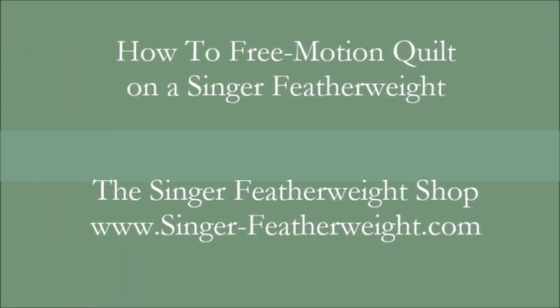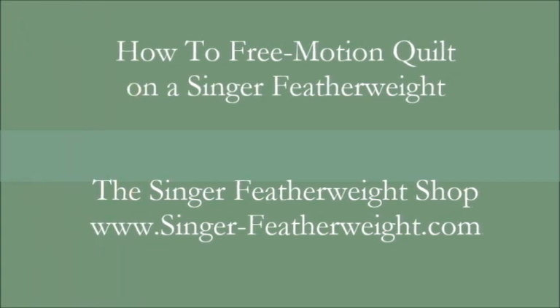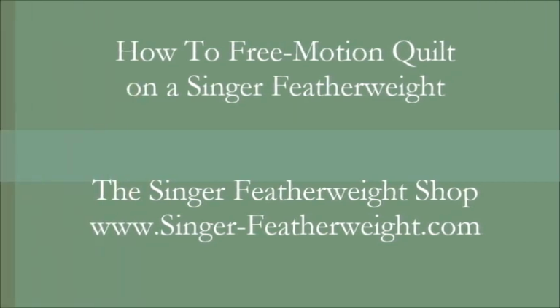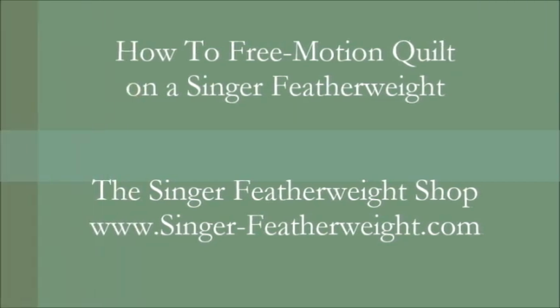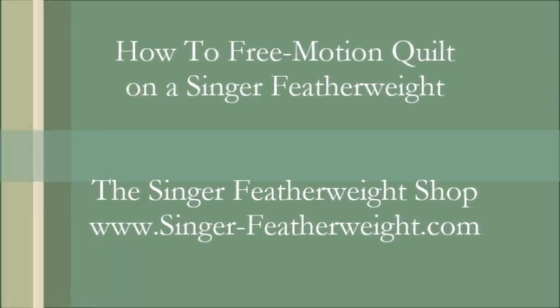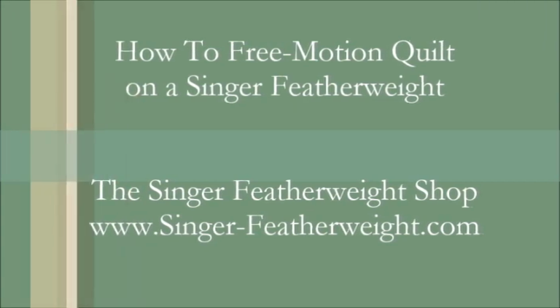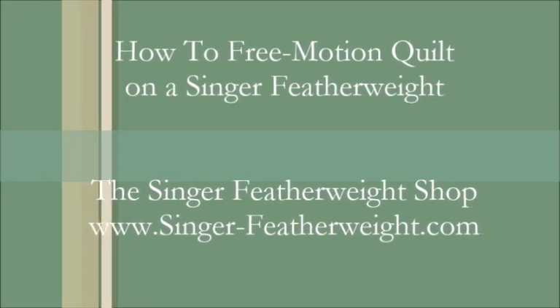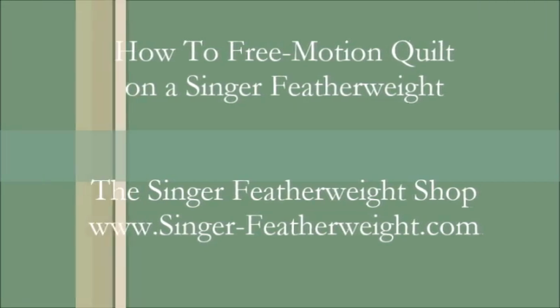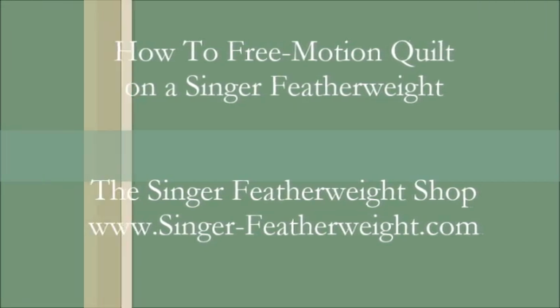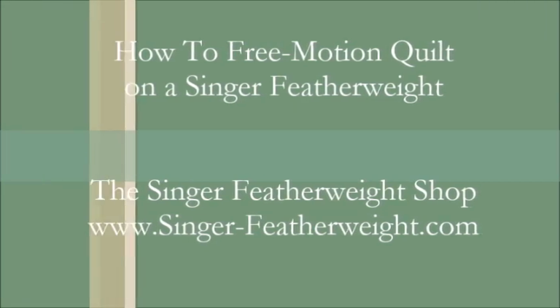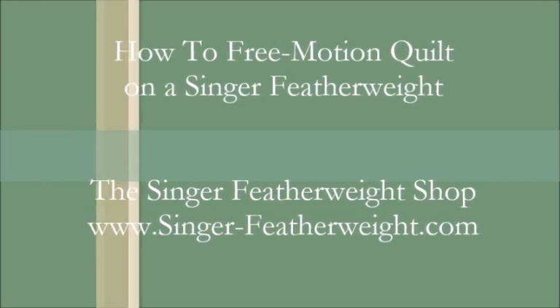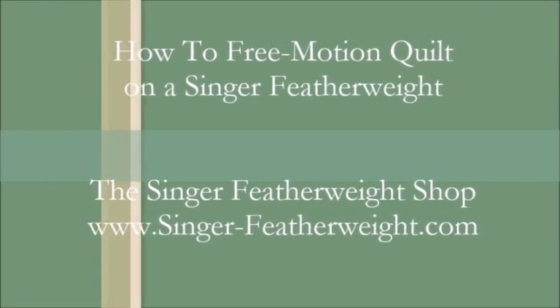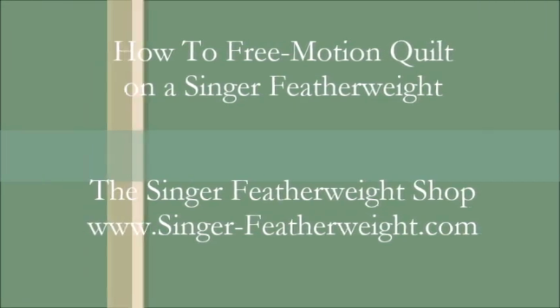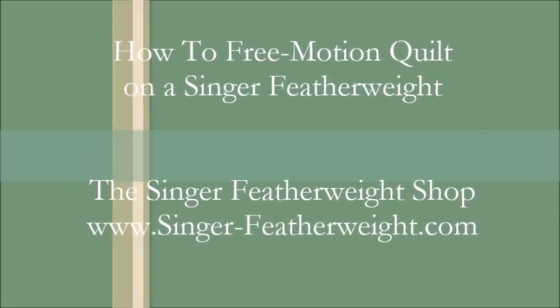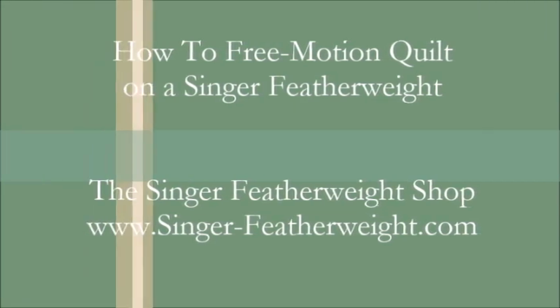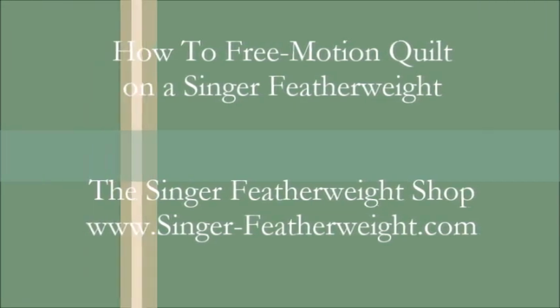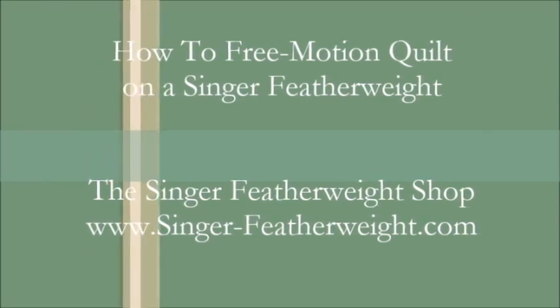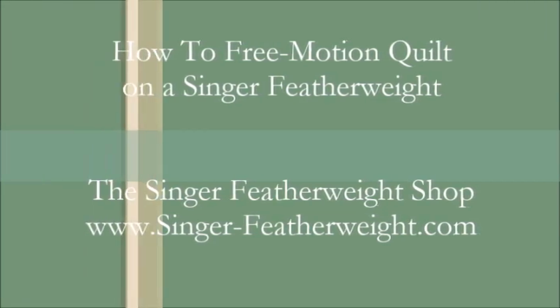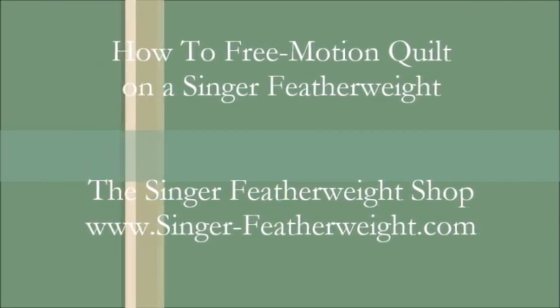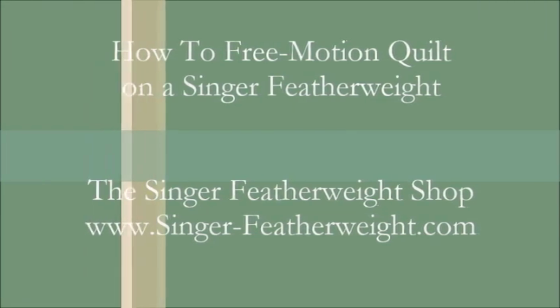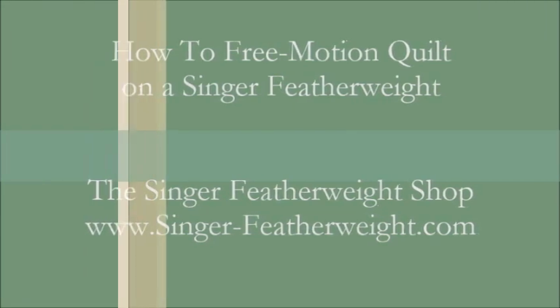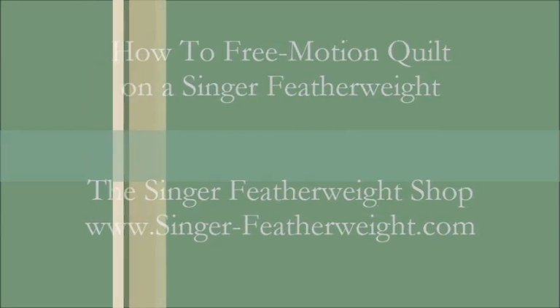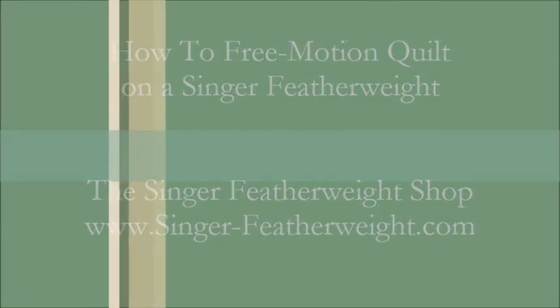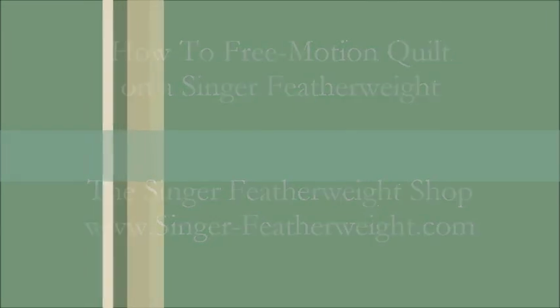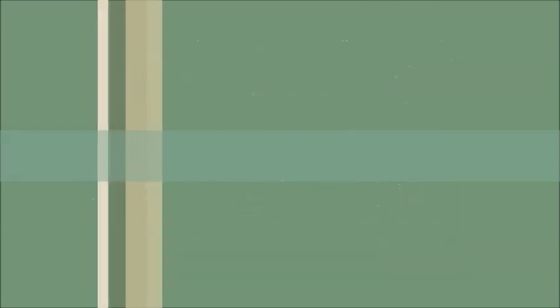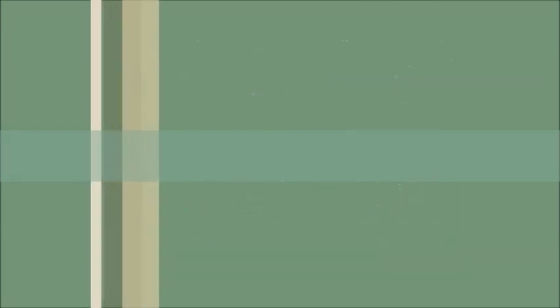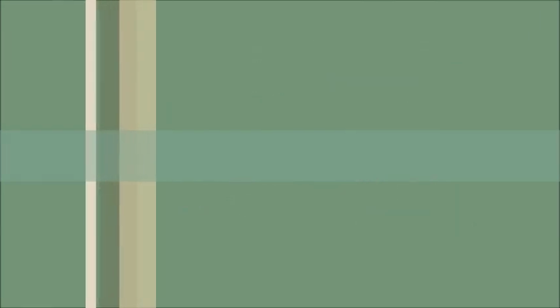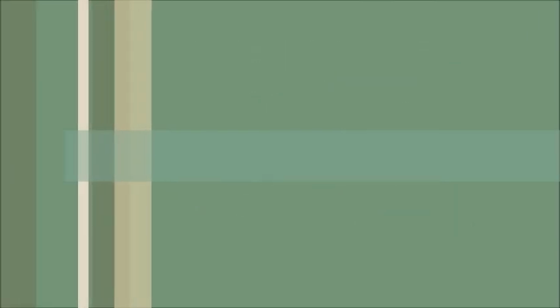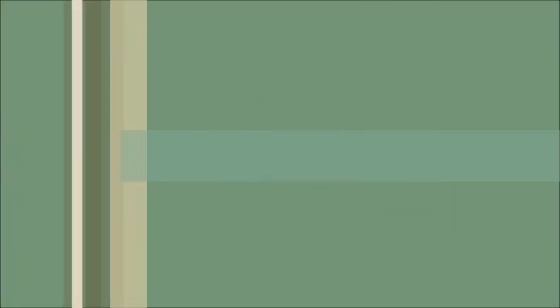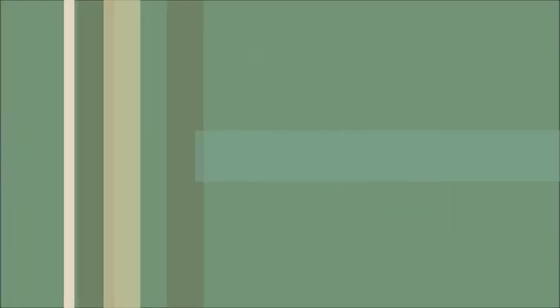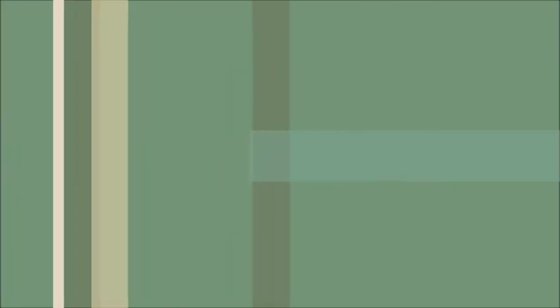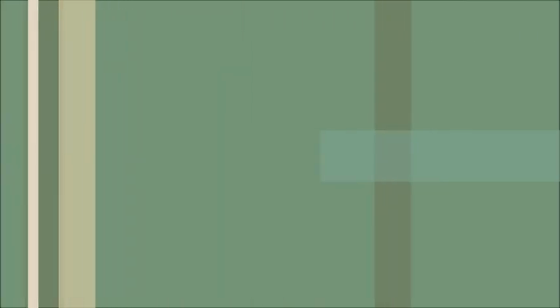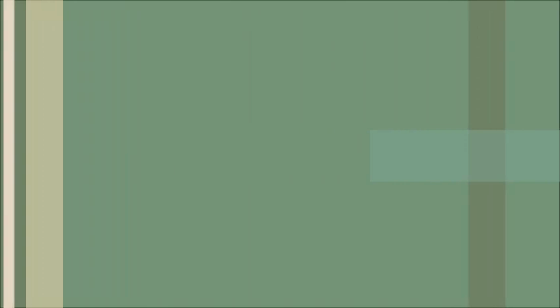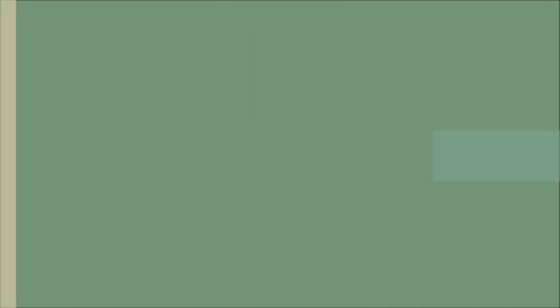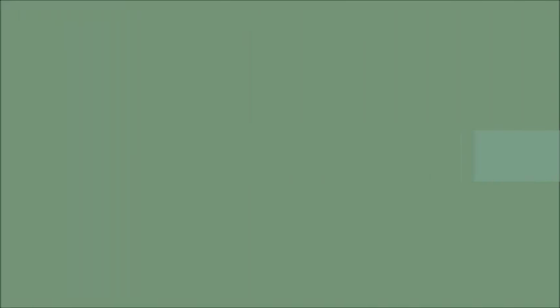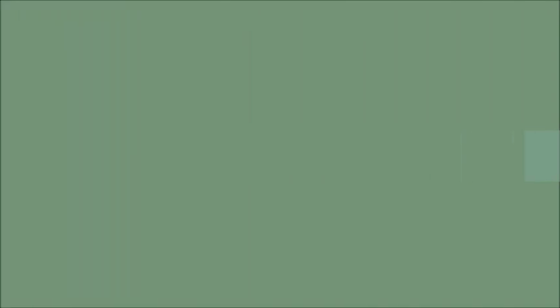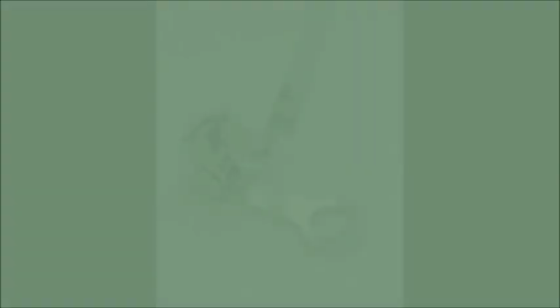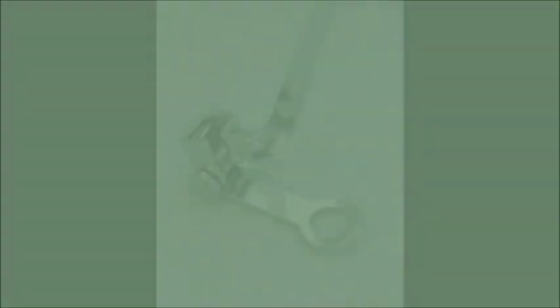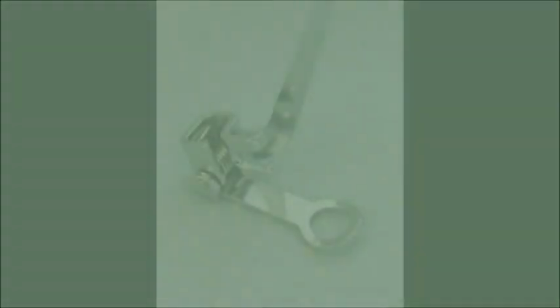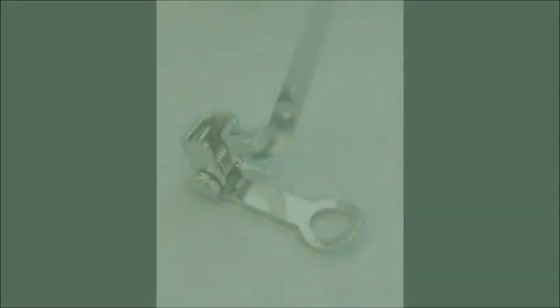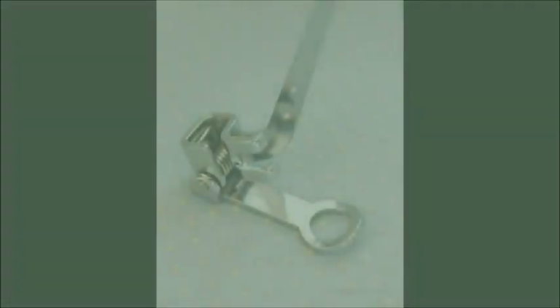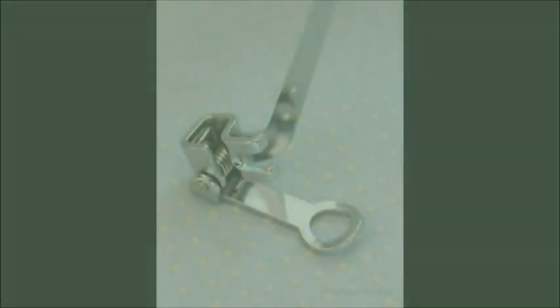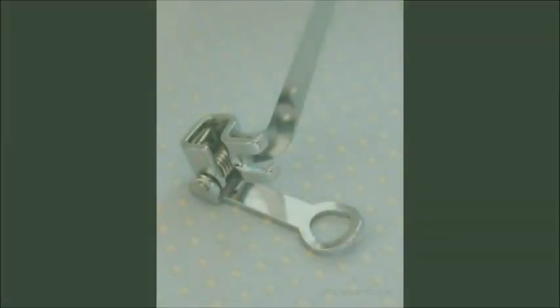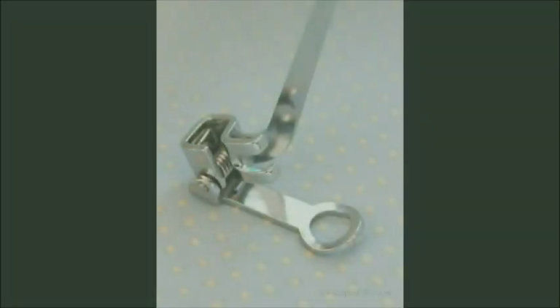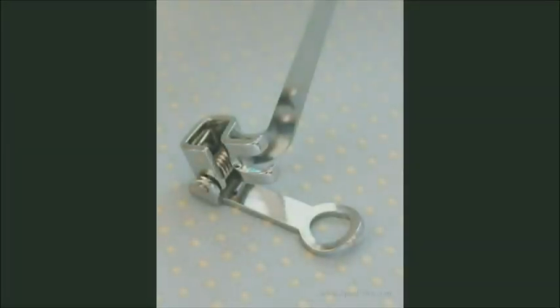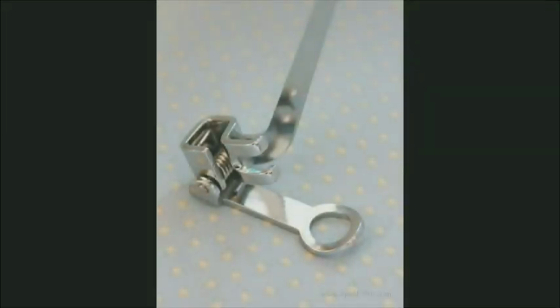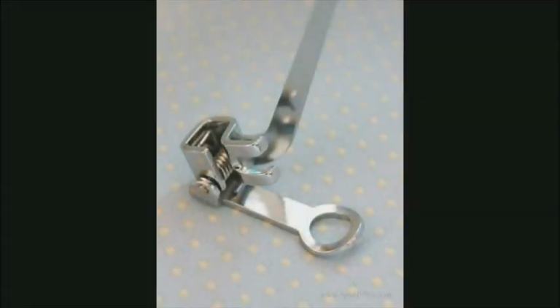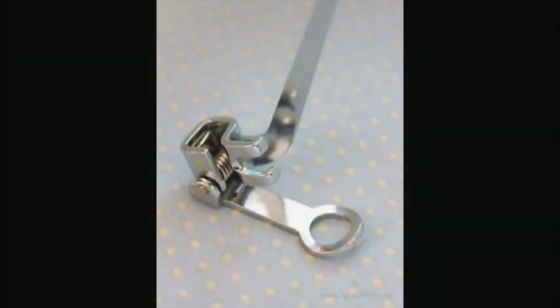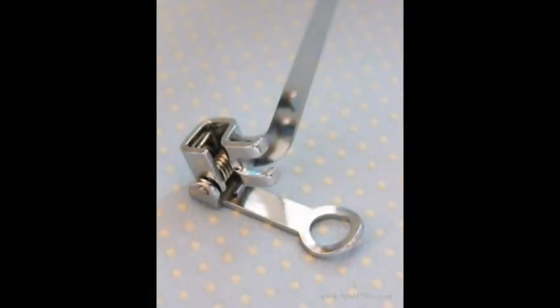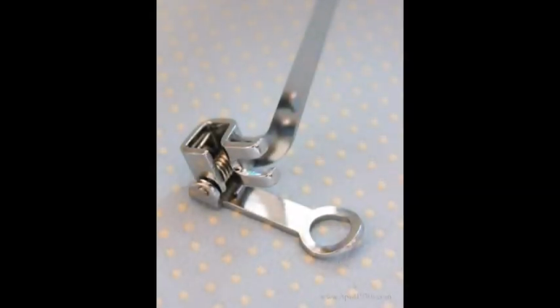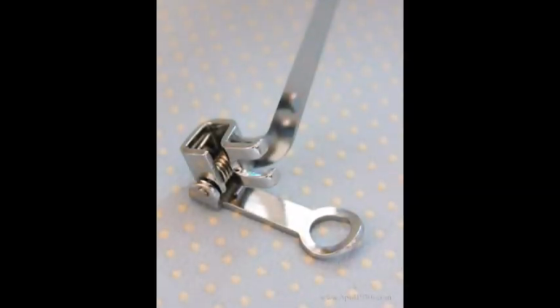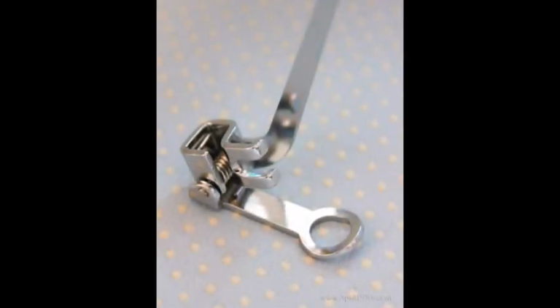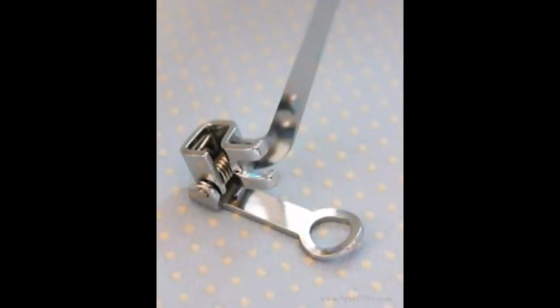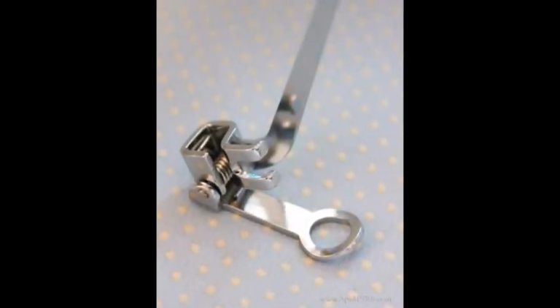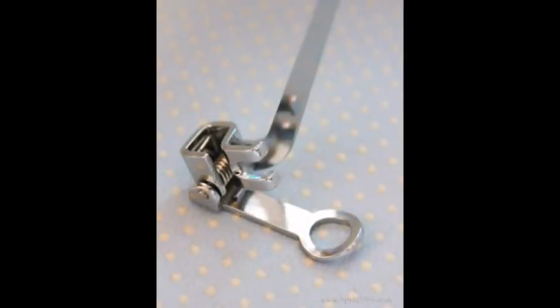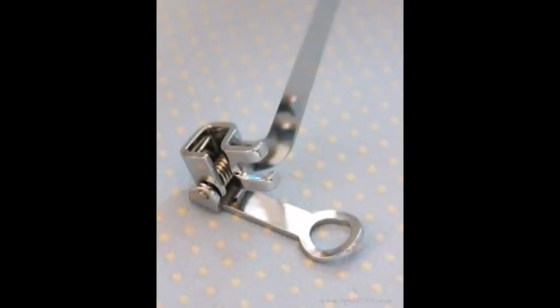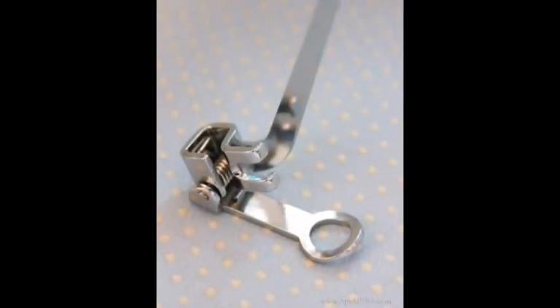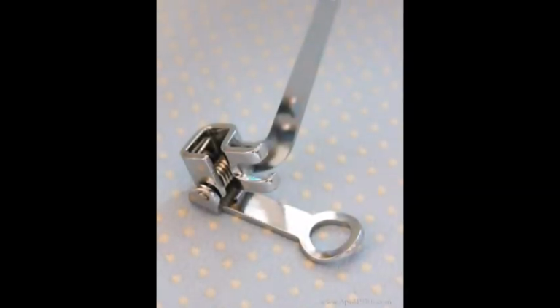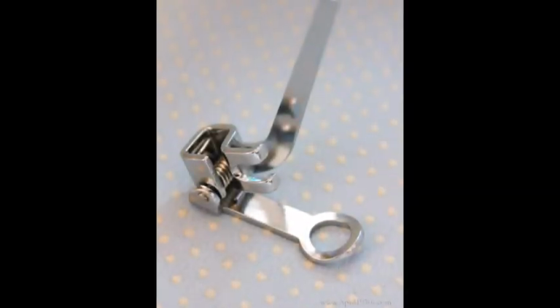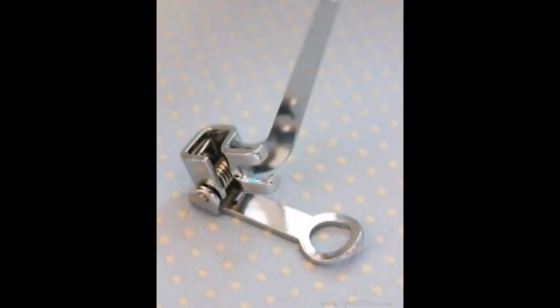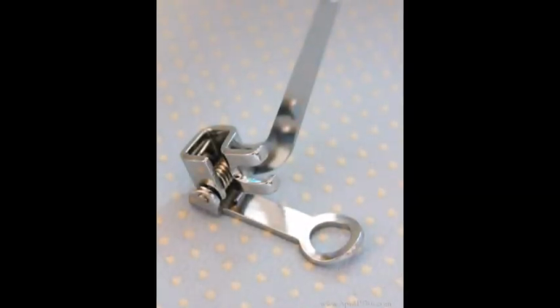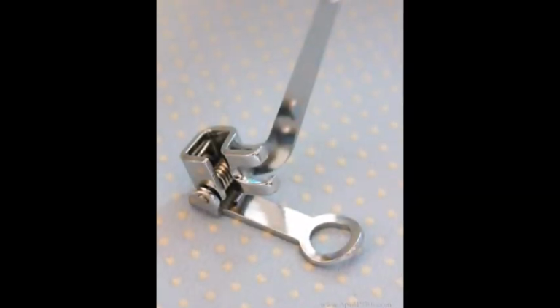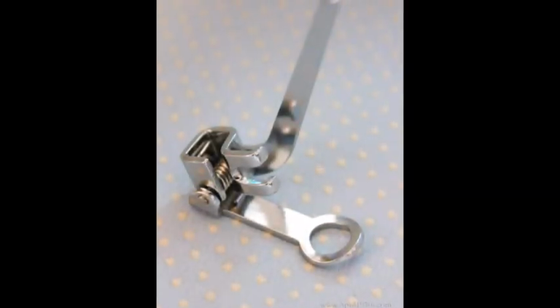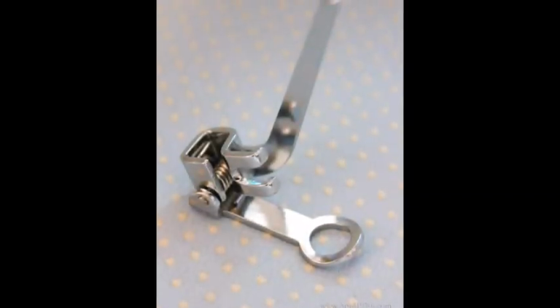Hi, this is April from the Singer Featherweight Shop. Today I am going to show you how to free motion quilt on your Singer Featherweight.